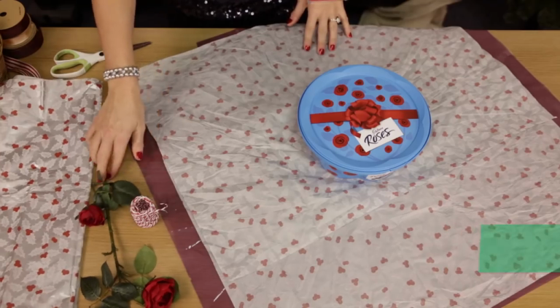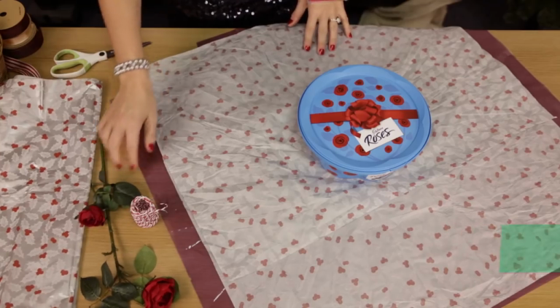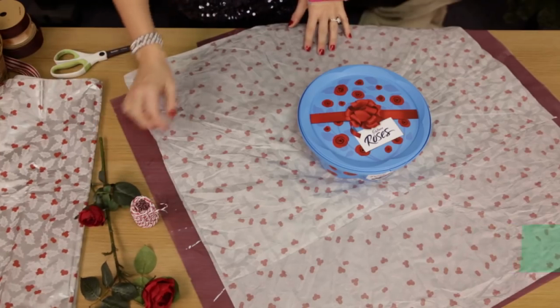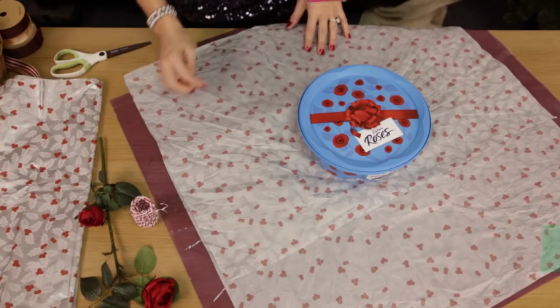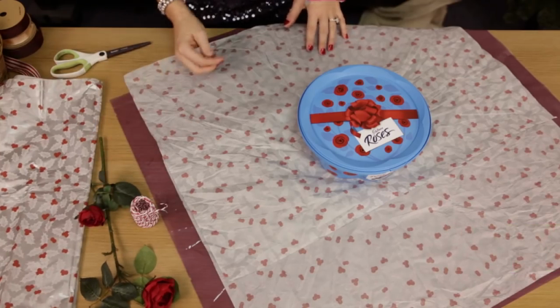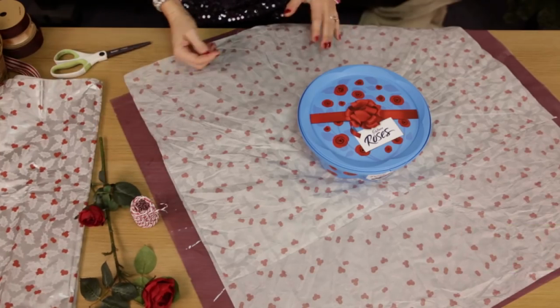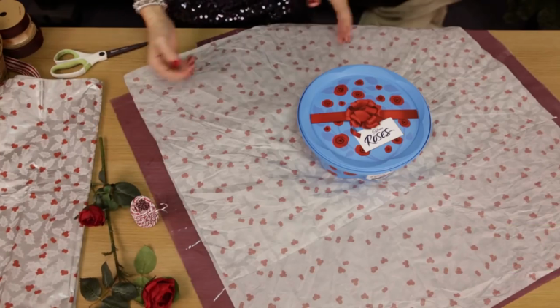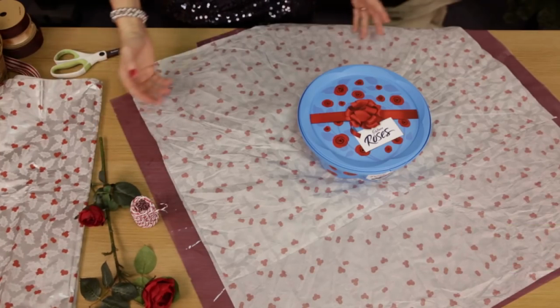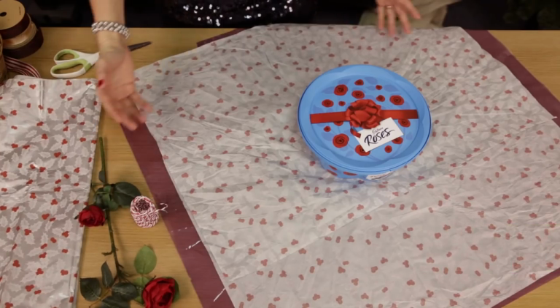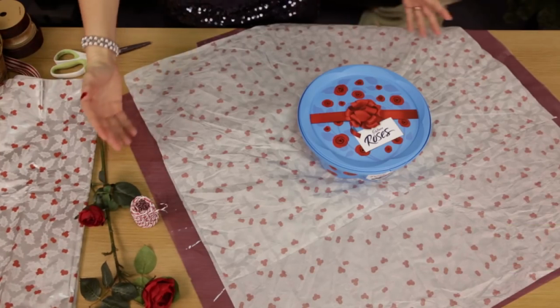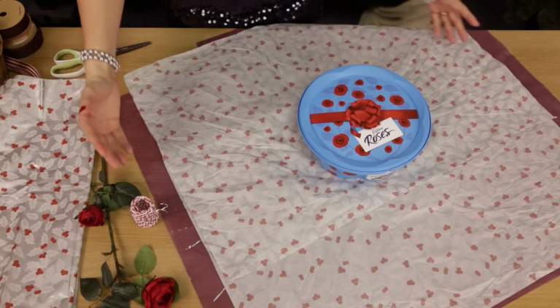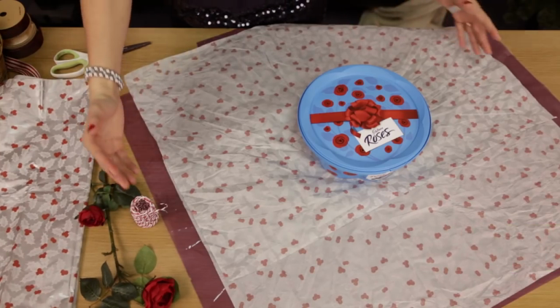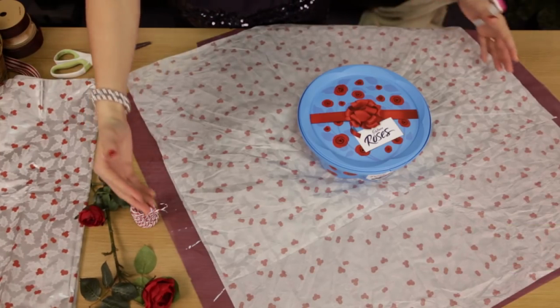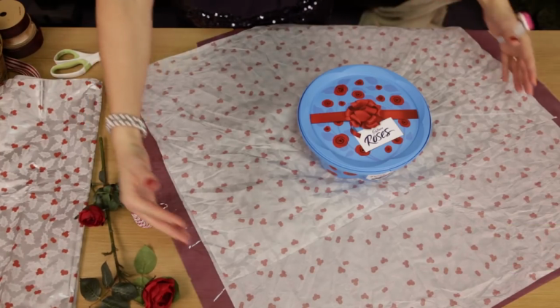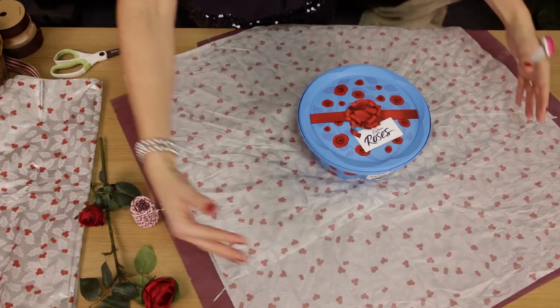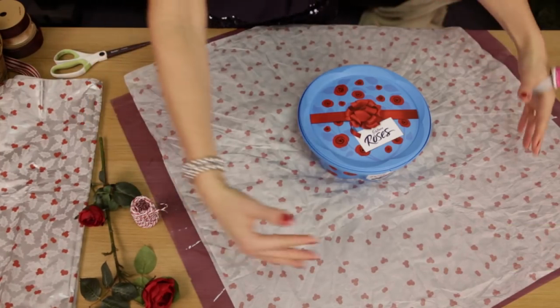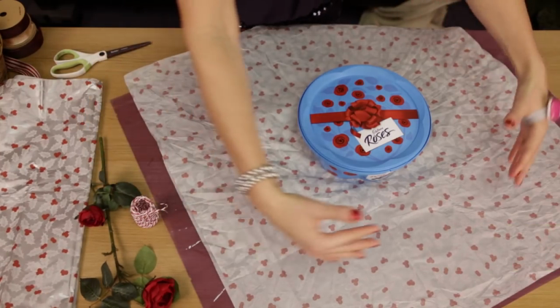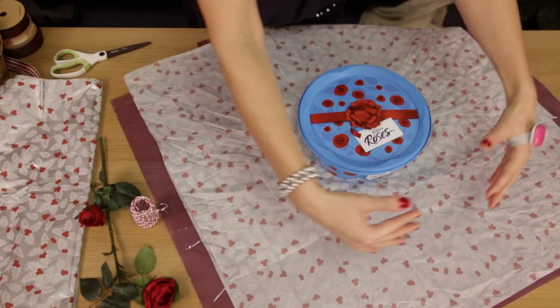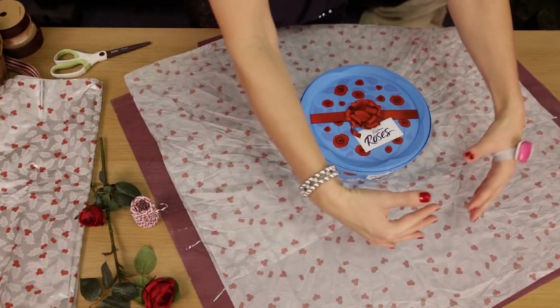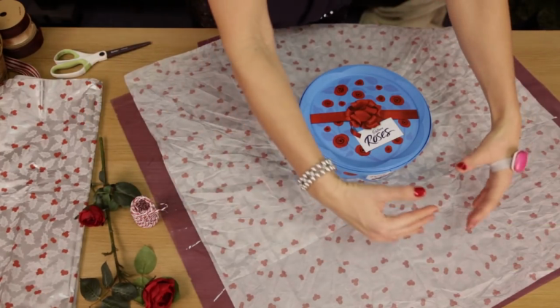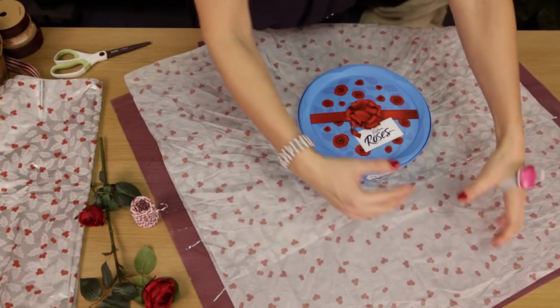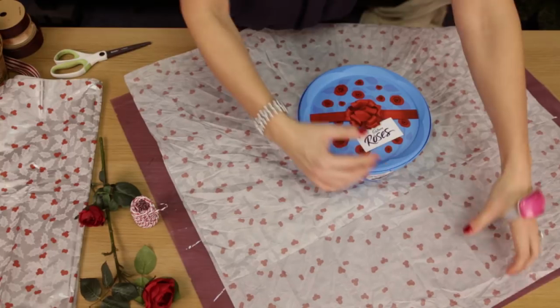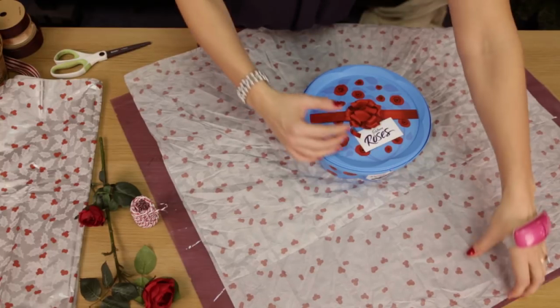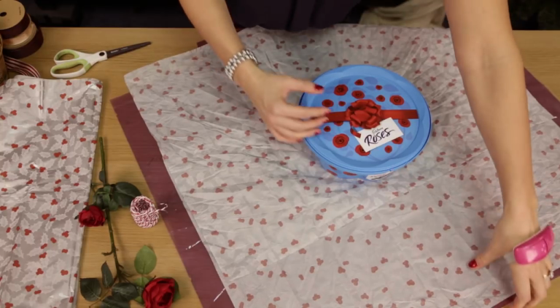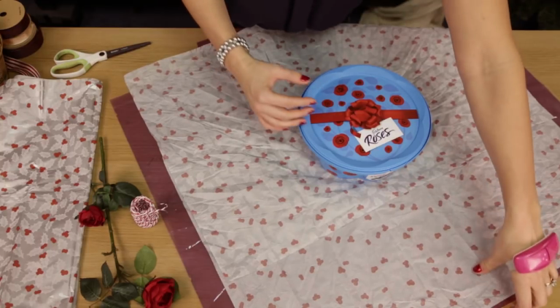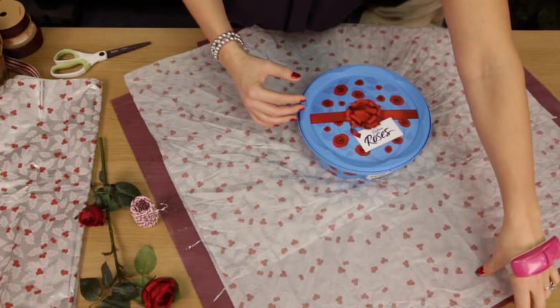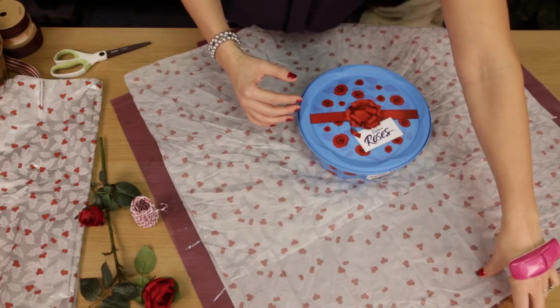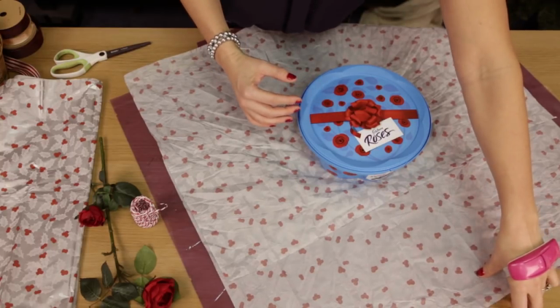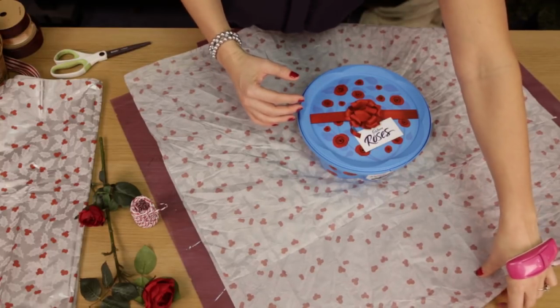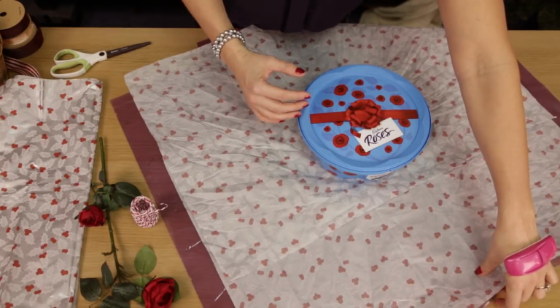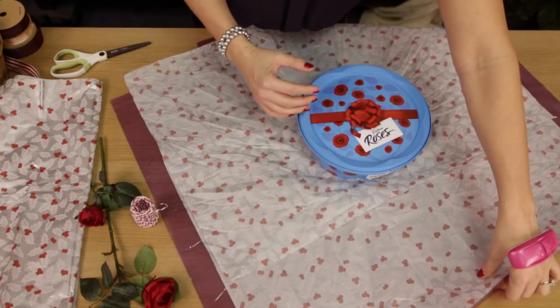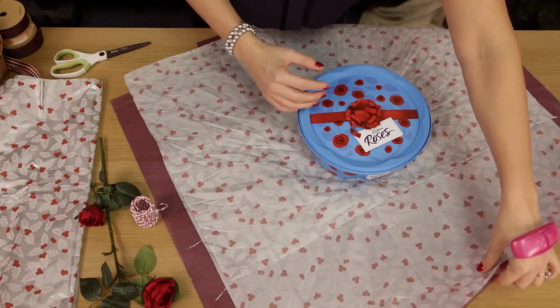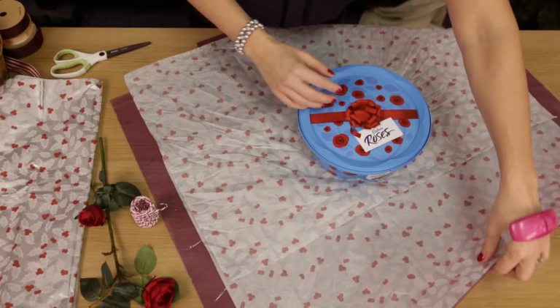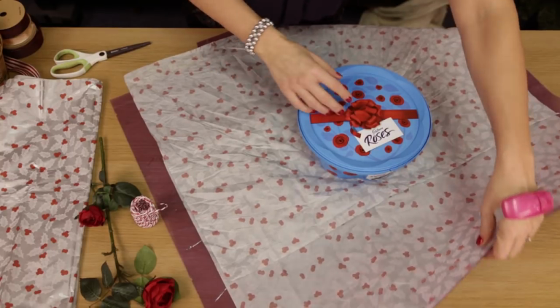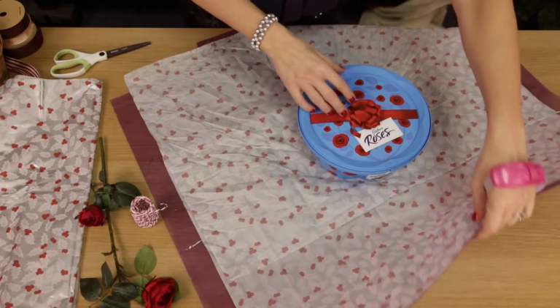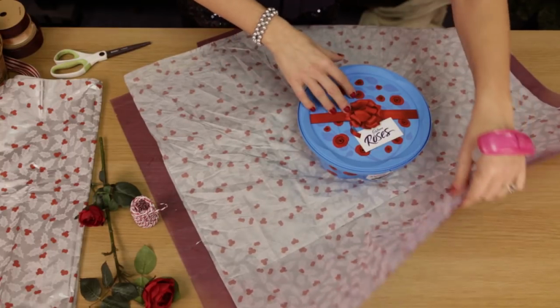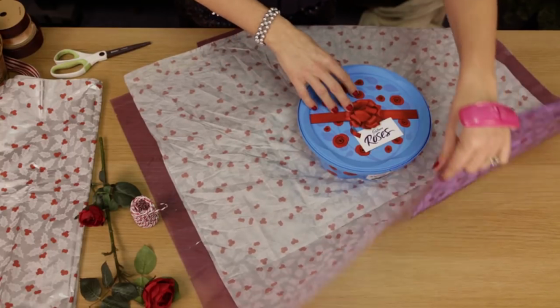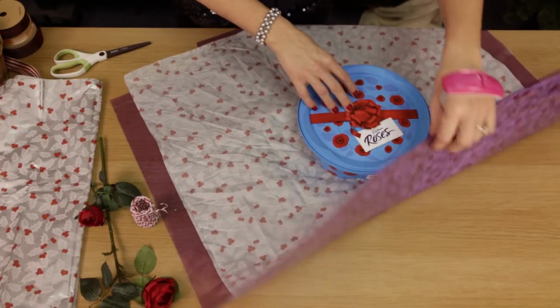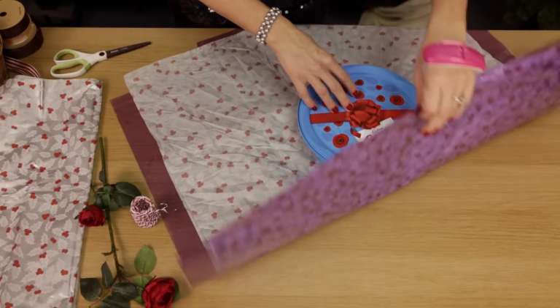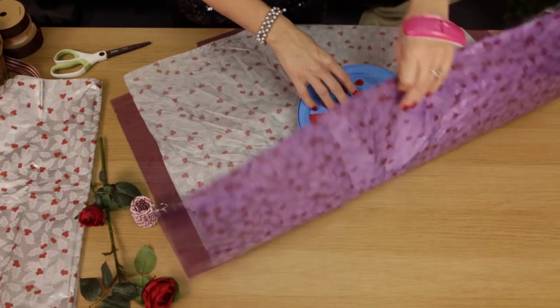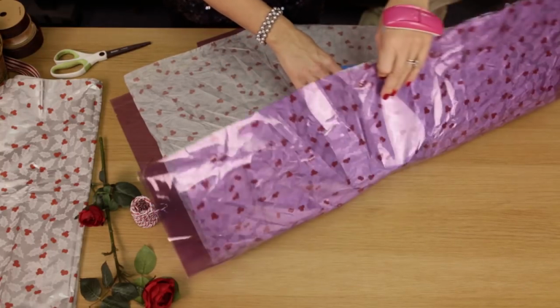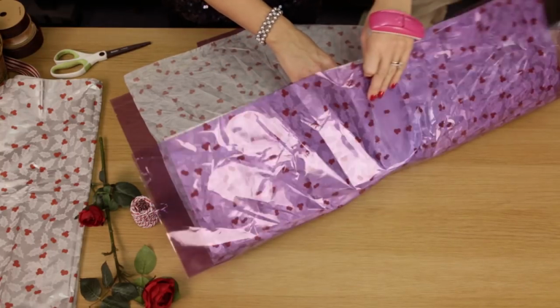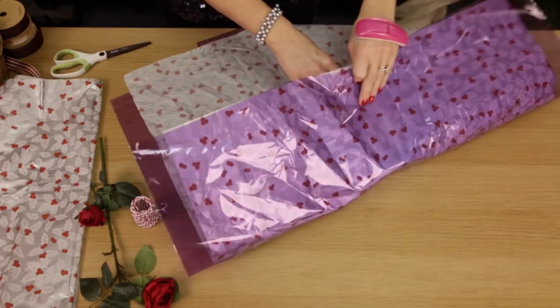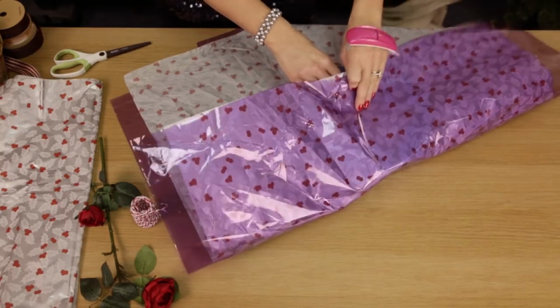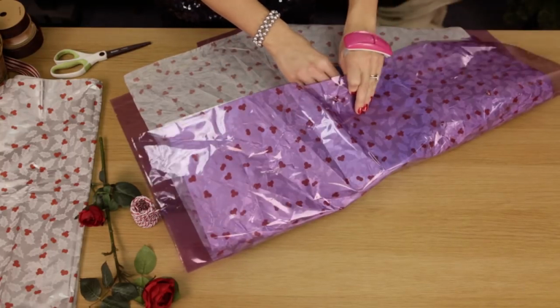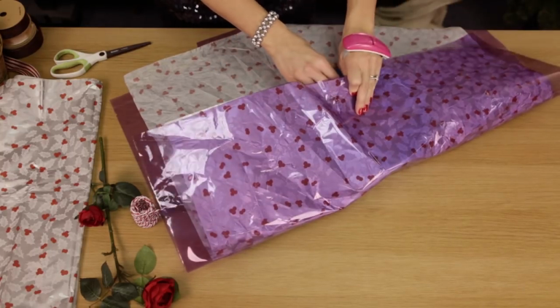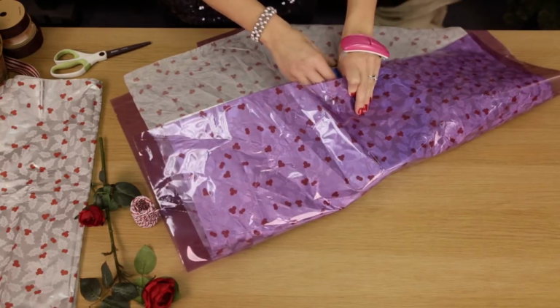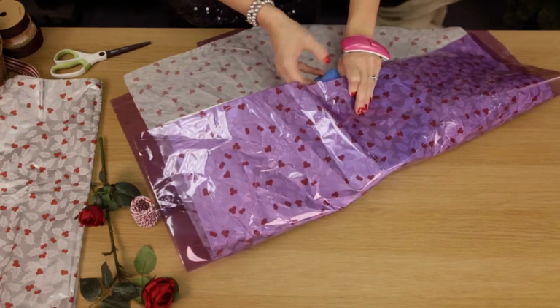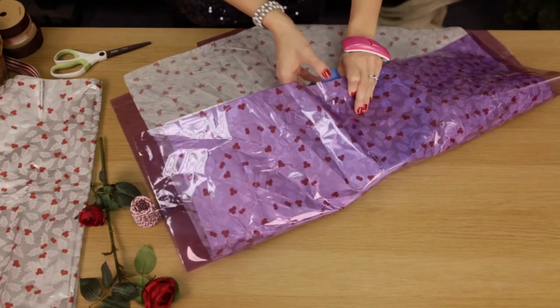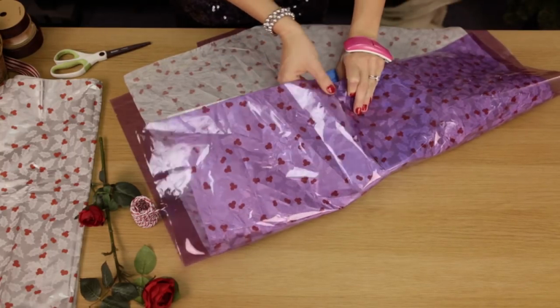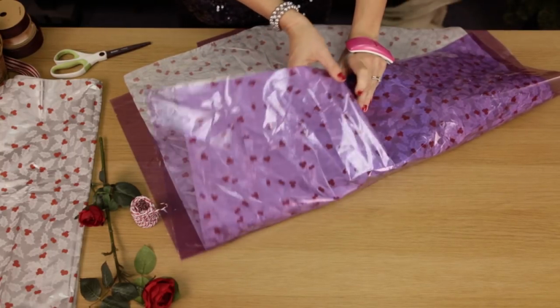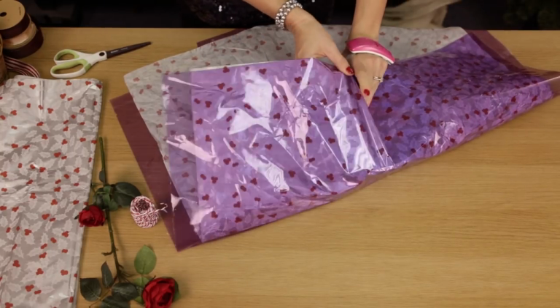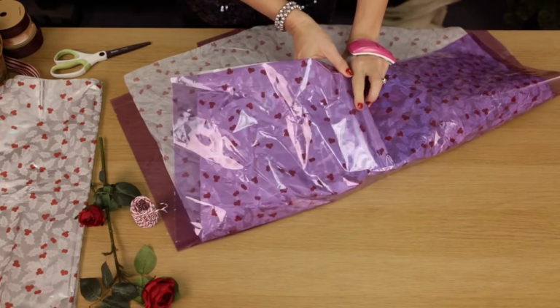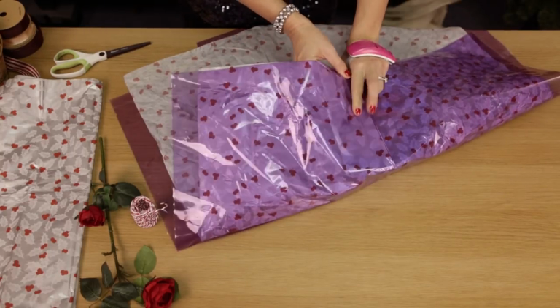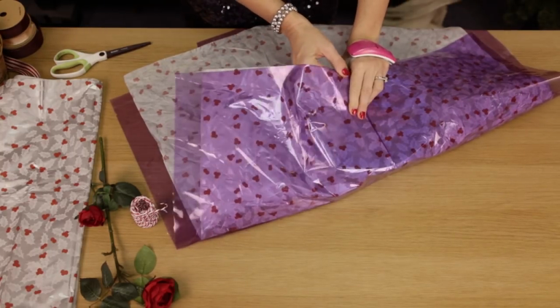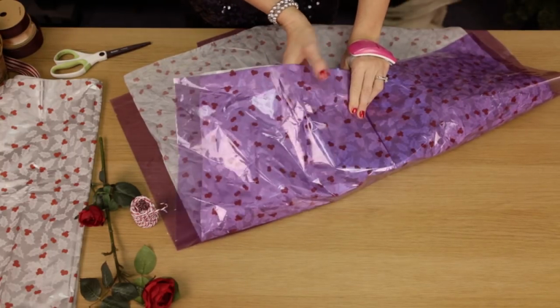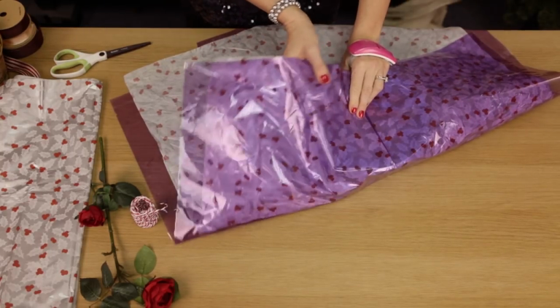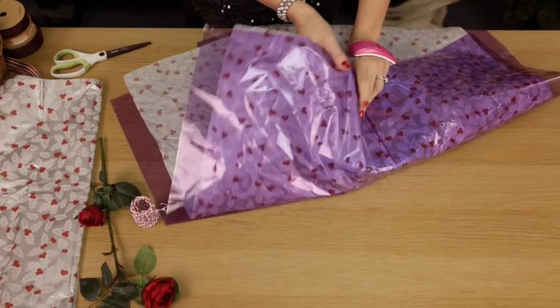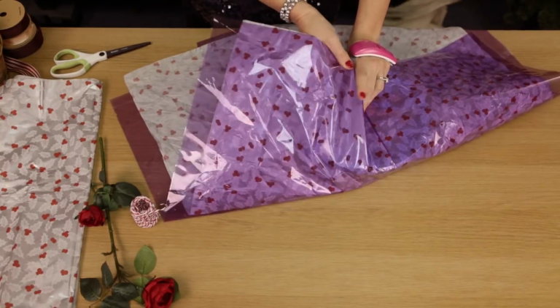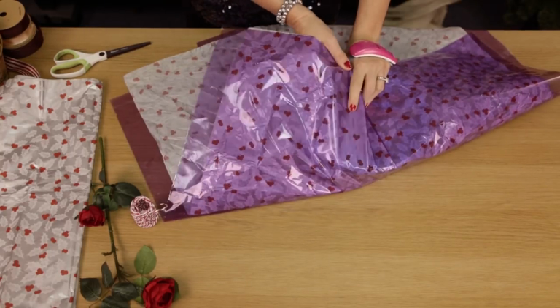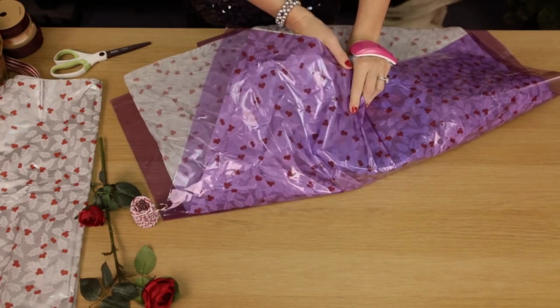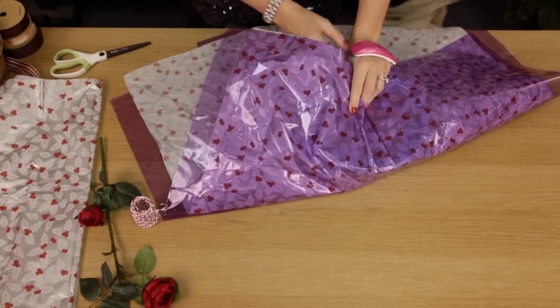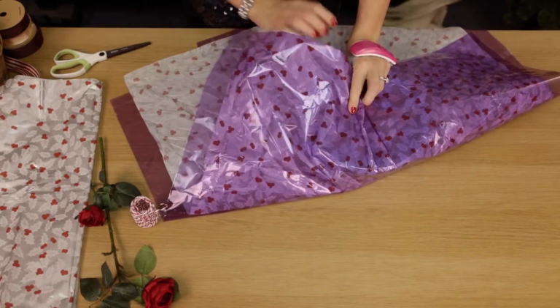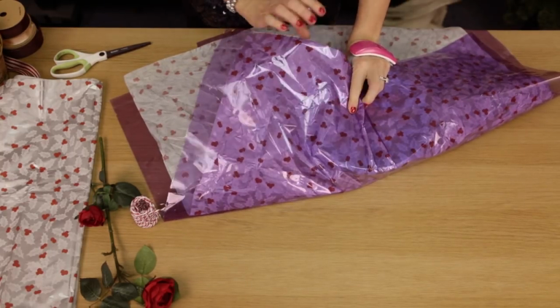I'm going to start off on the other side of the chocolates, gathering the wrapping into the centre of the tin.